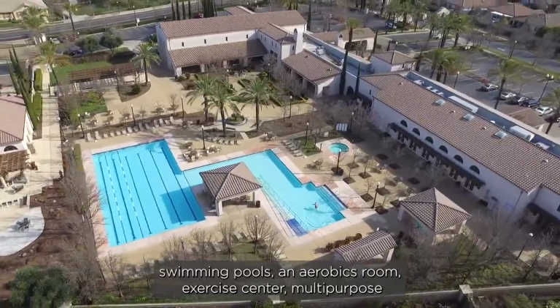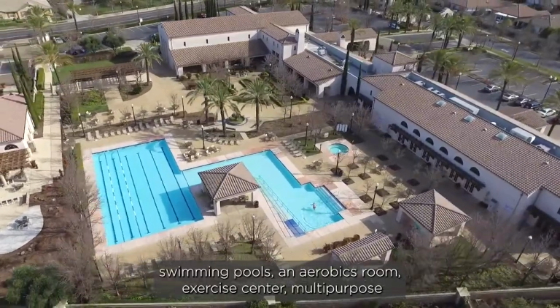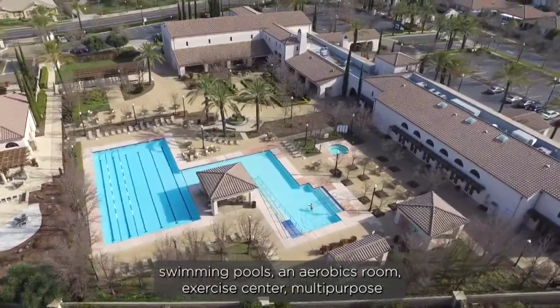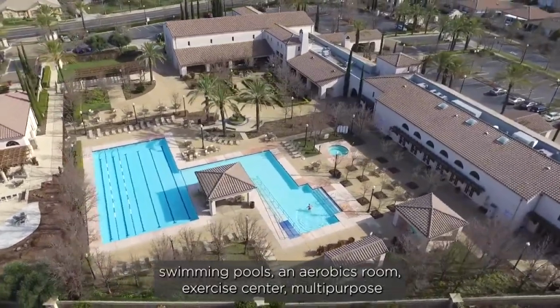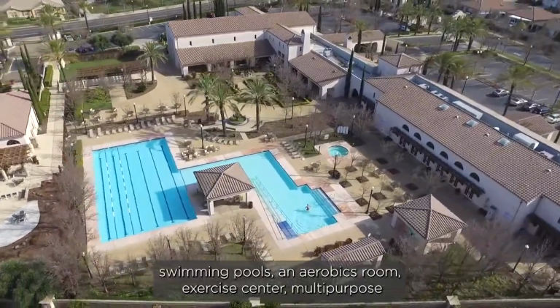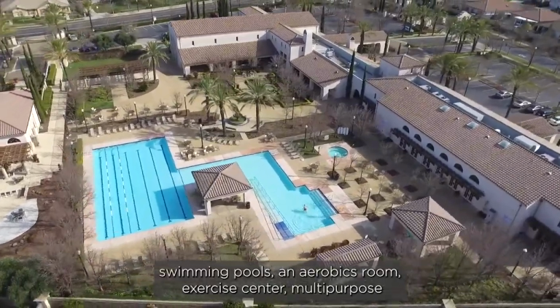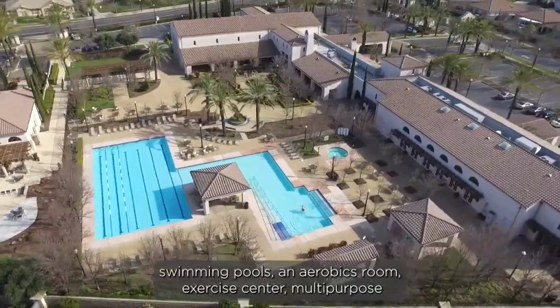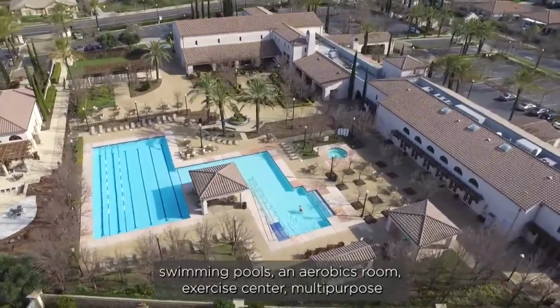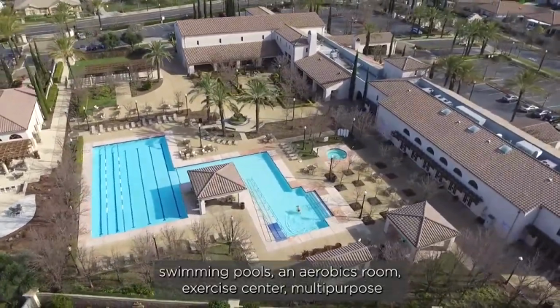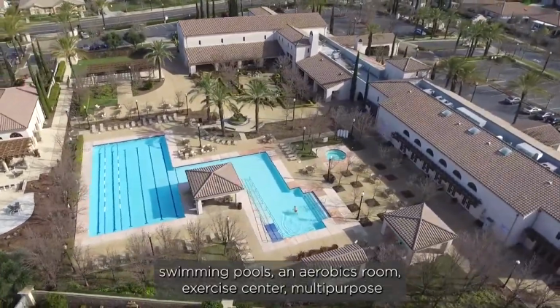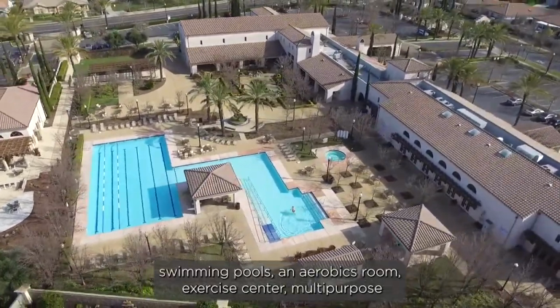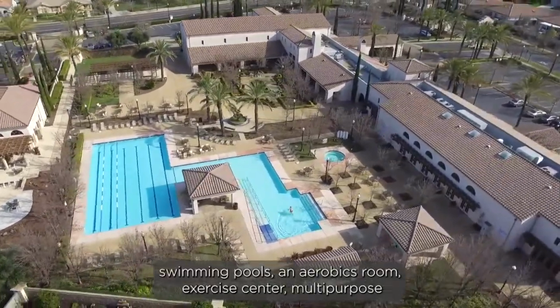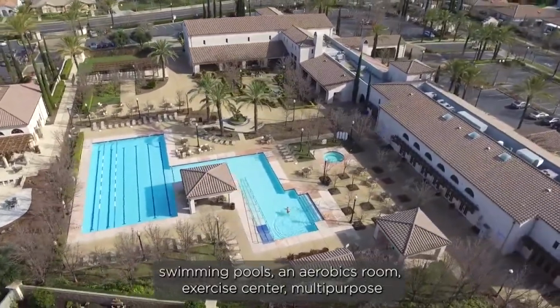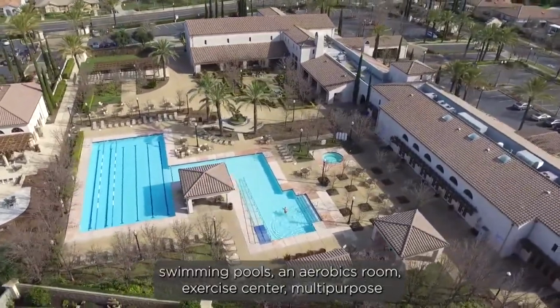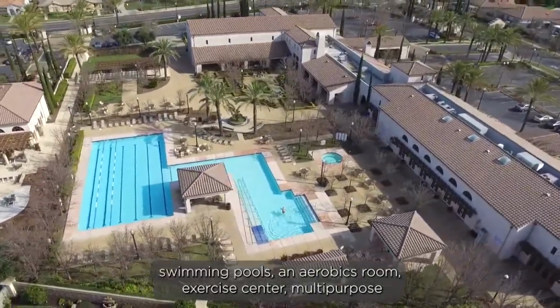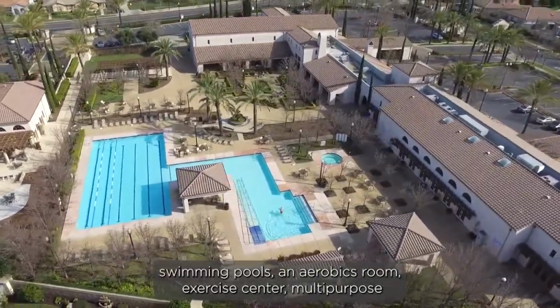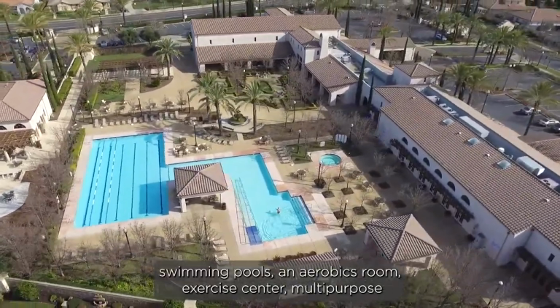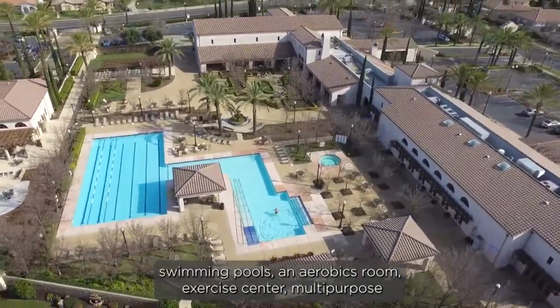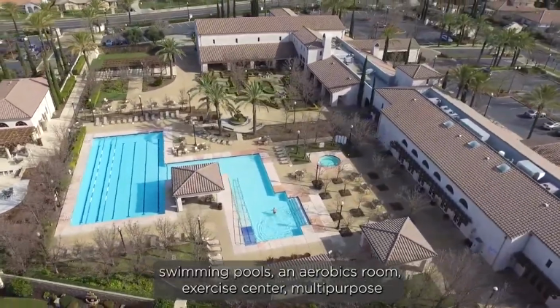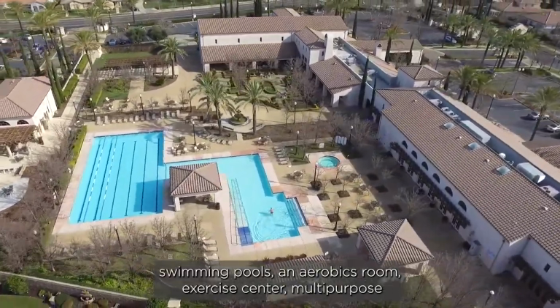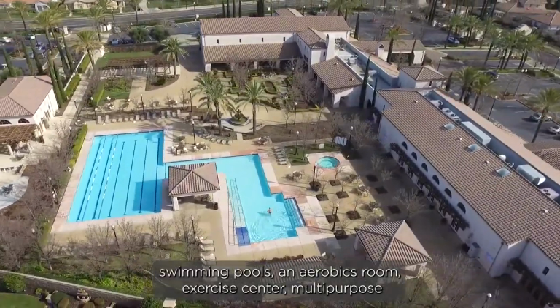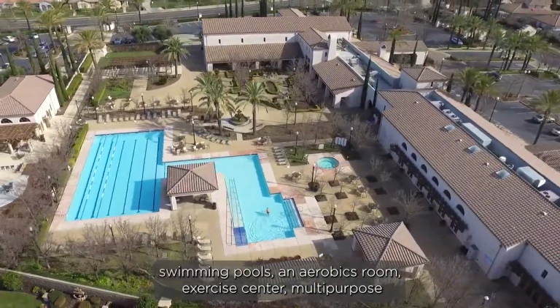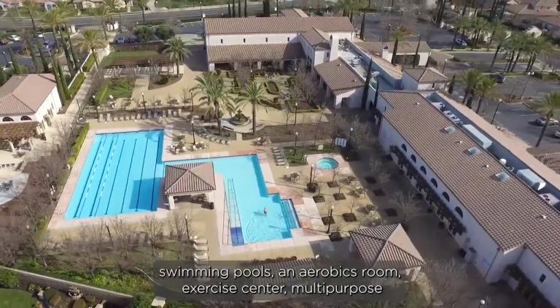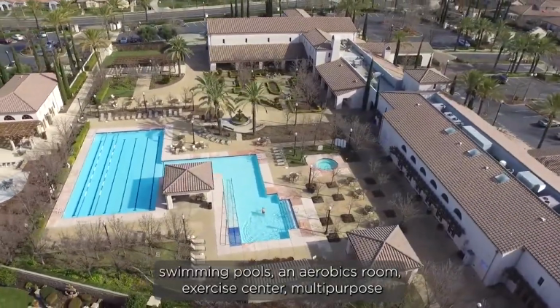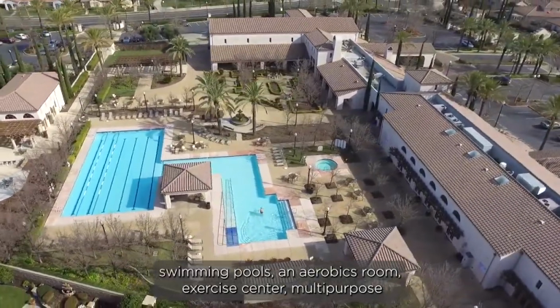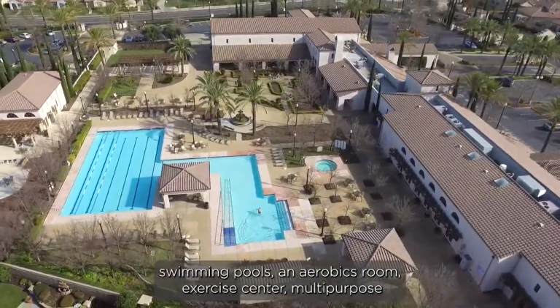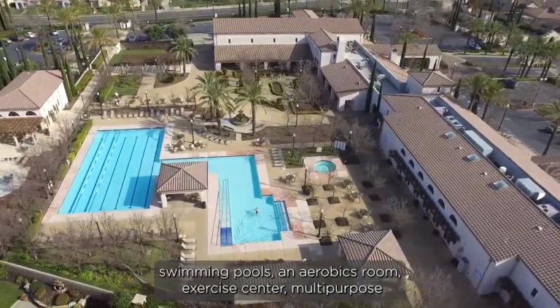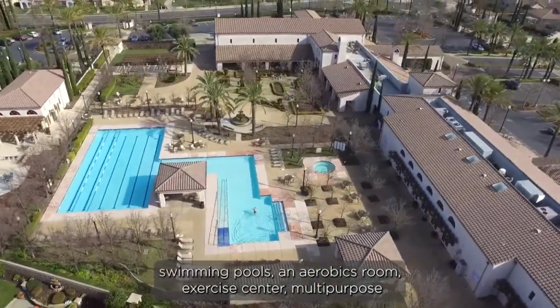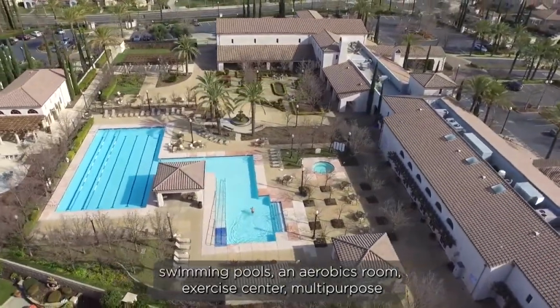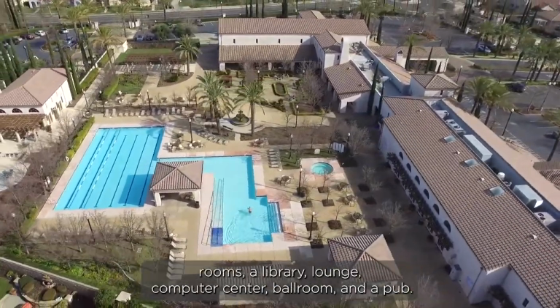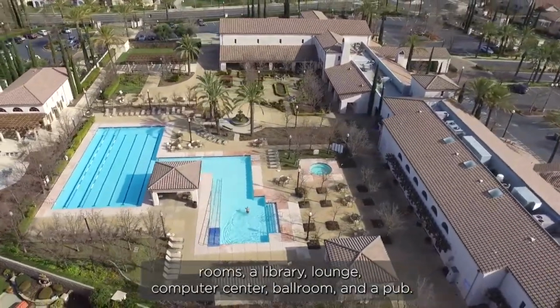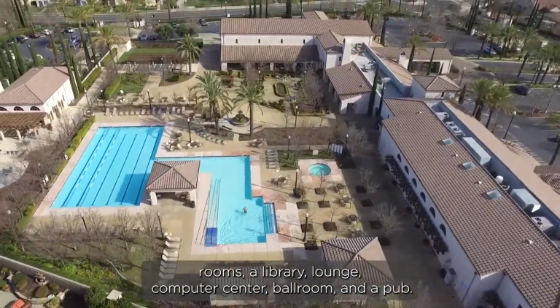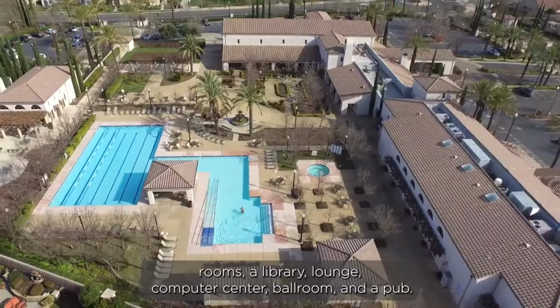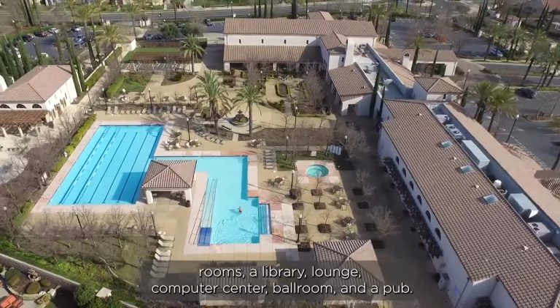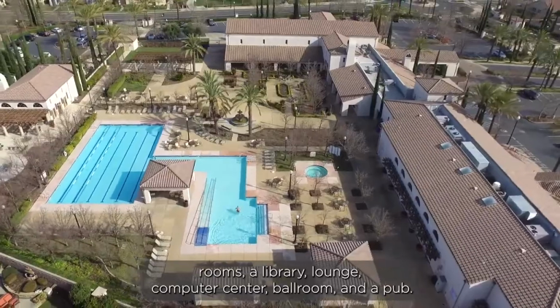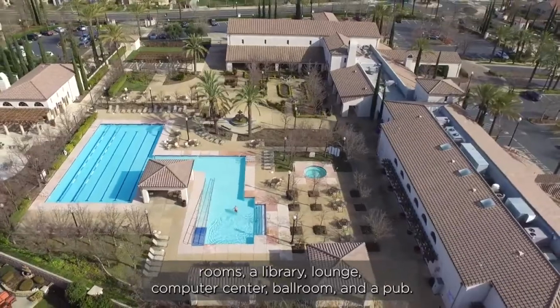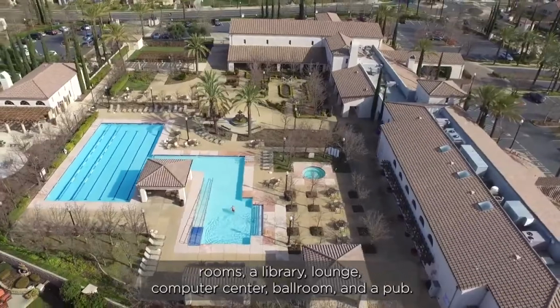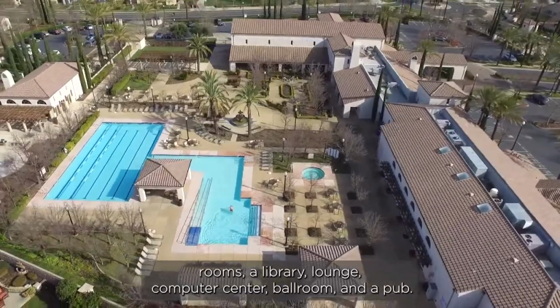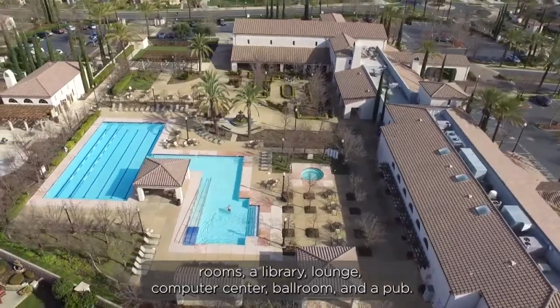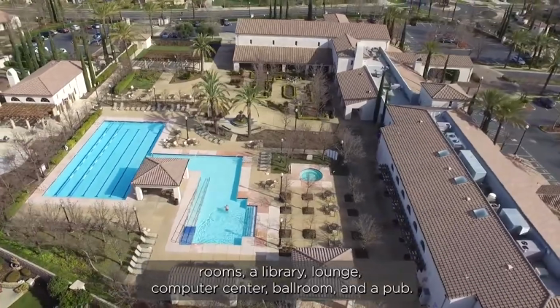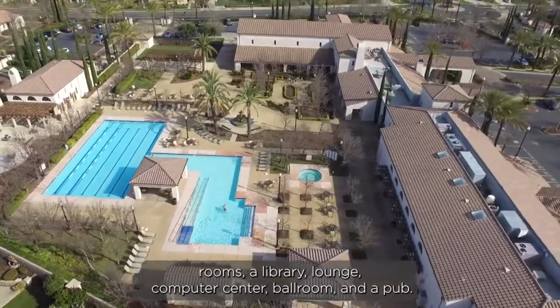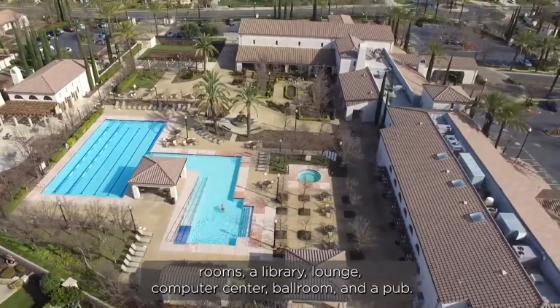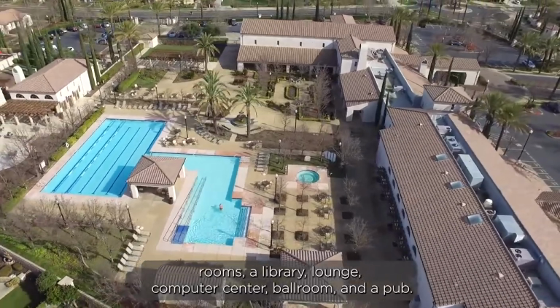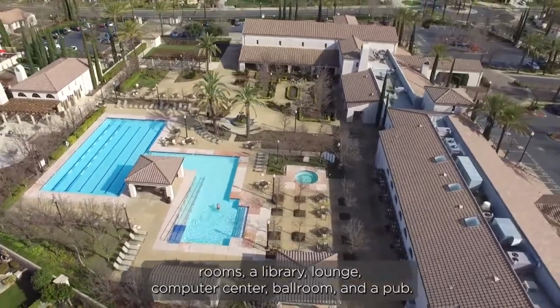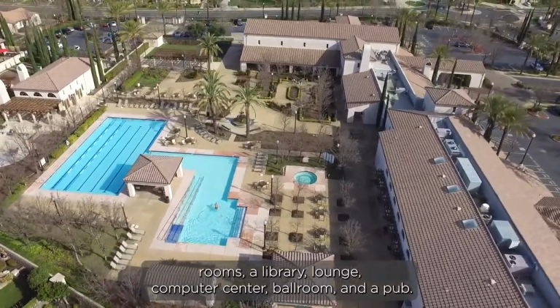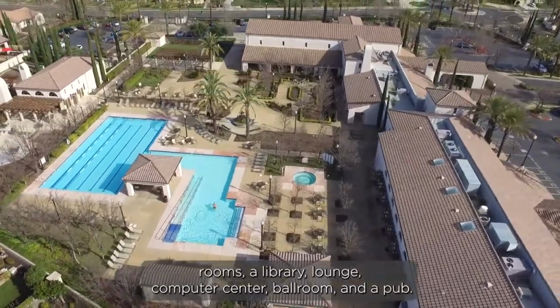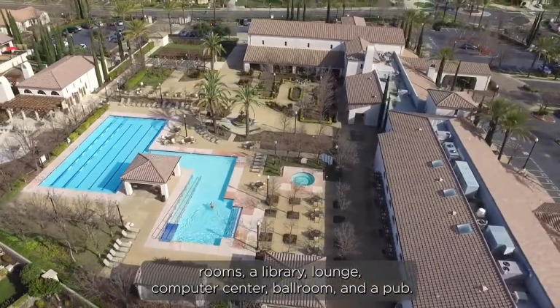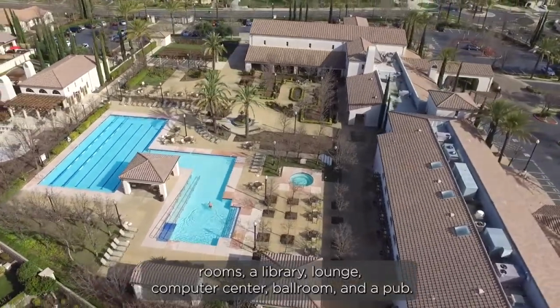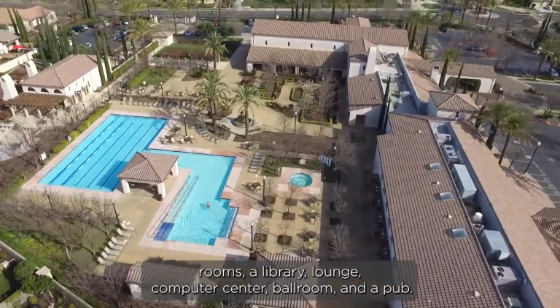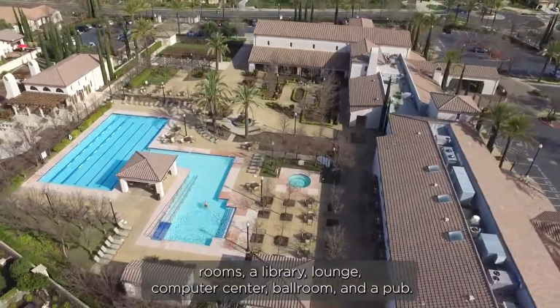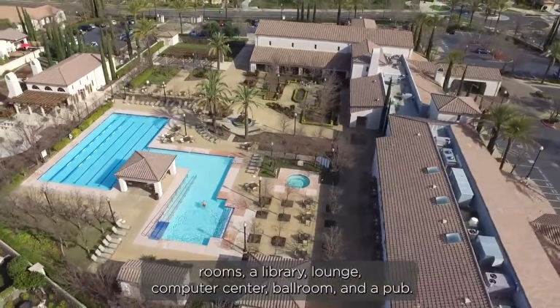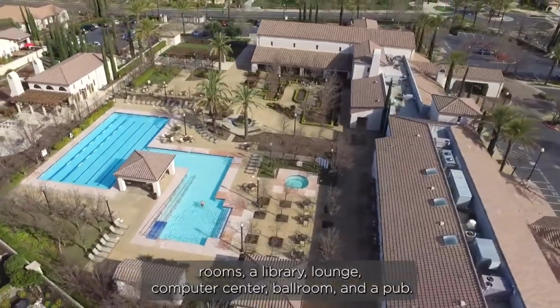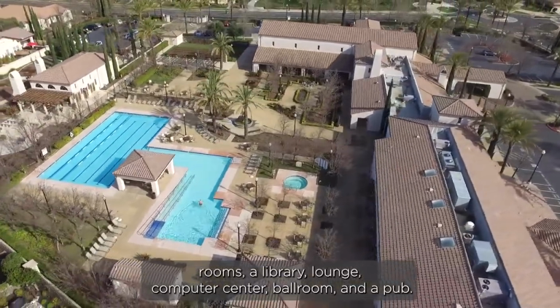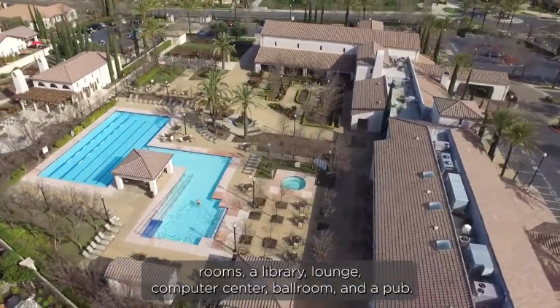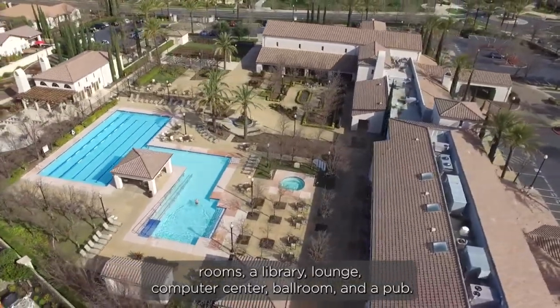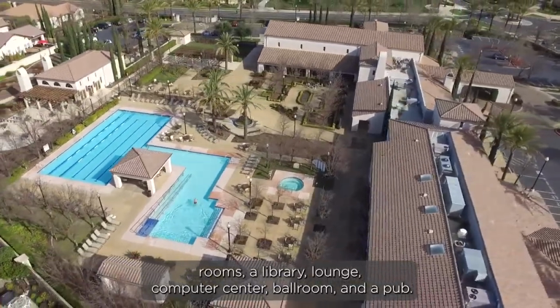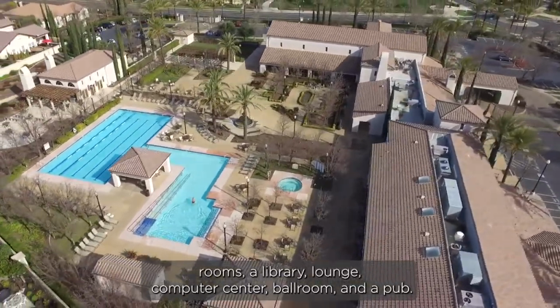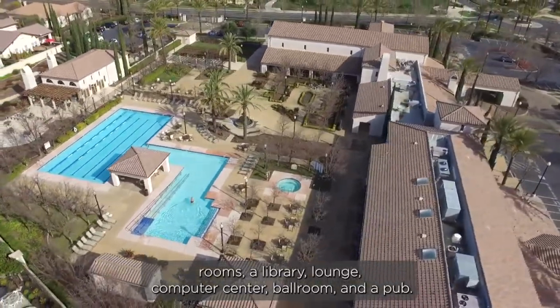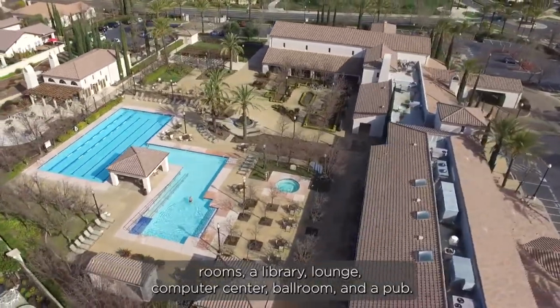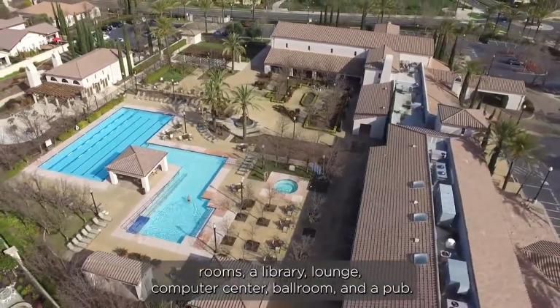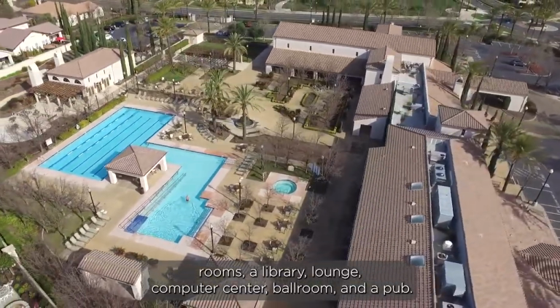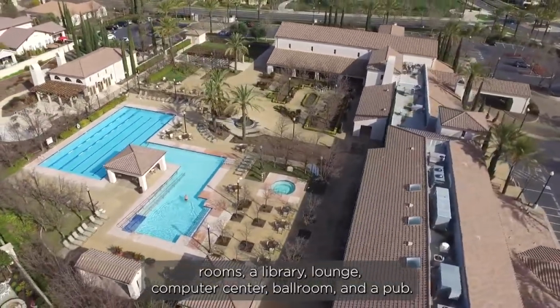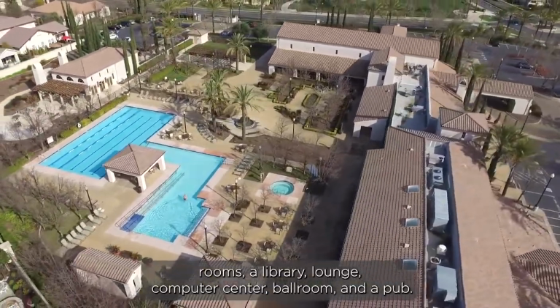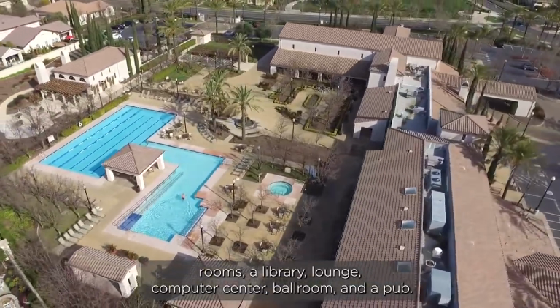The Clubhouse also includes an aerobics room, exercise center, multi-purpose rooms, a library, lounge, computer center, ballroom, and a pub.